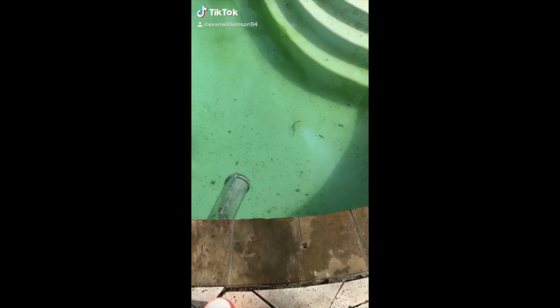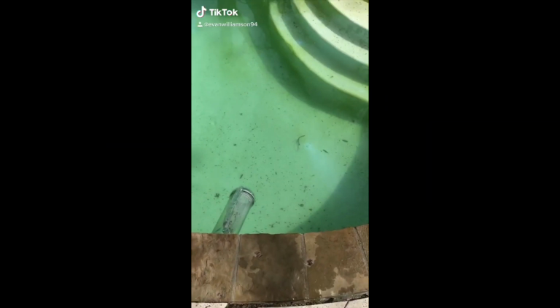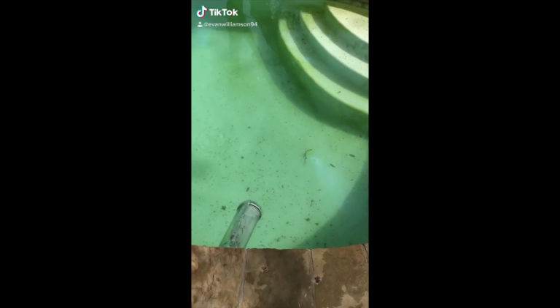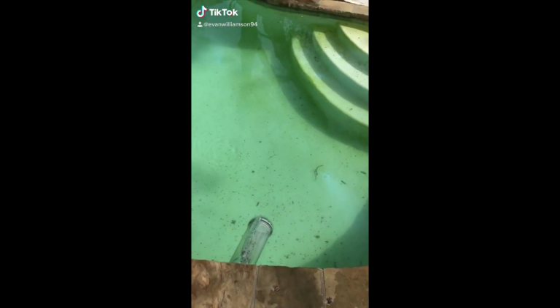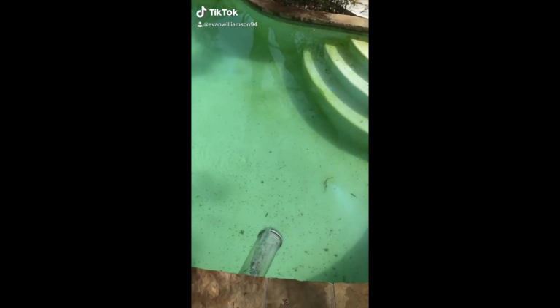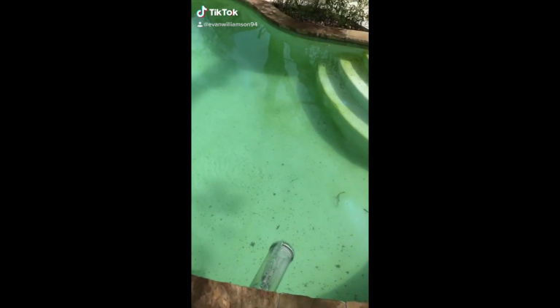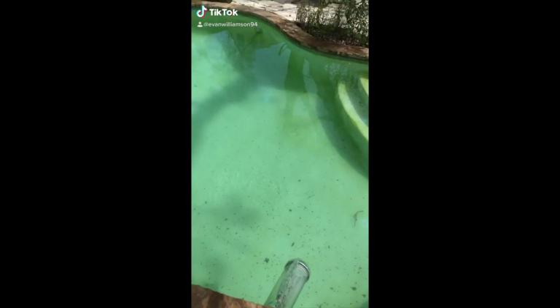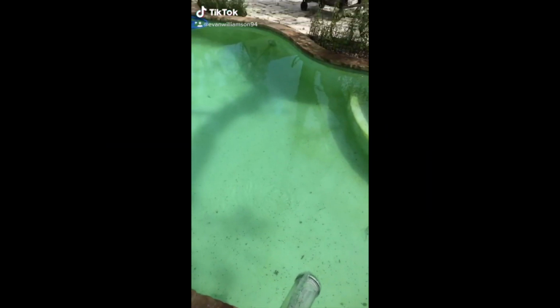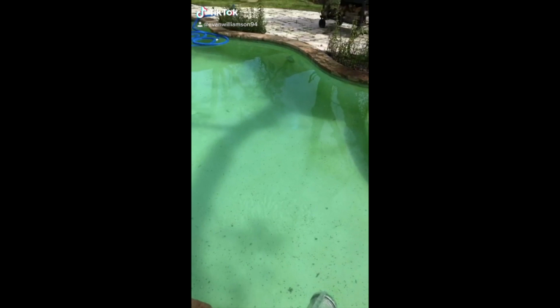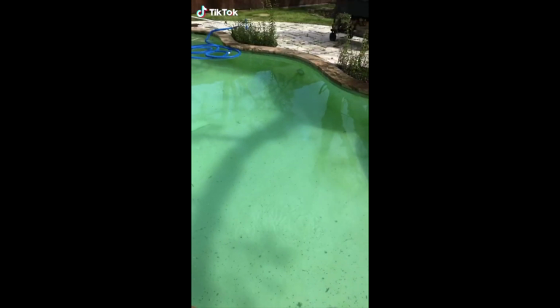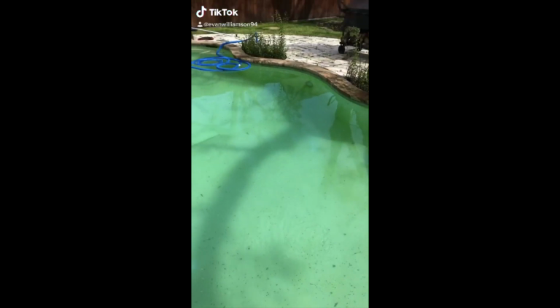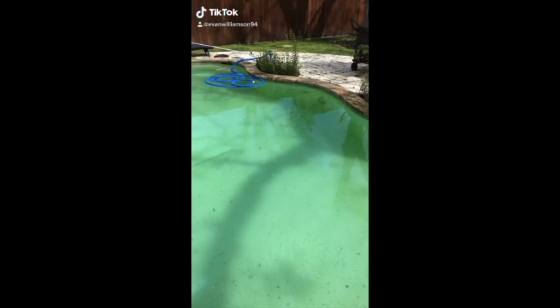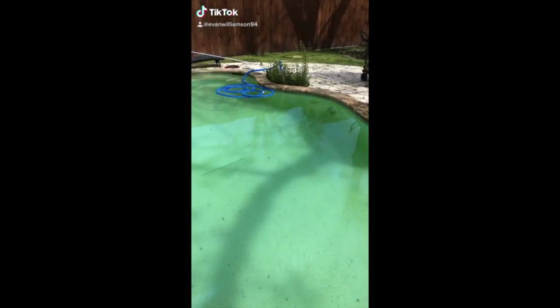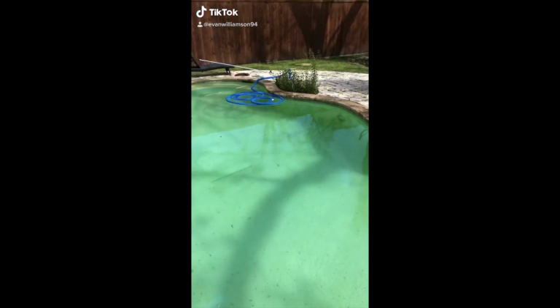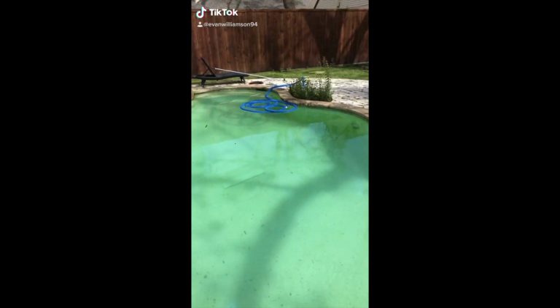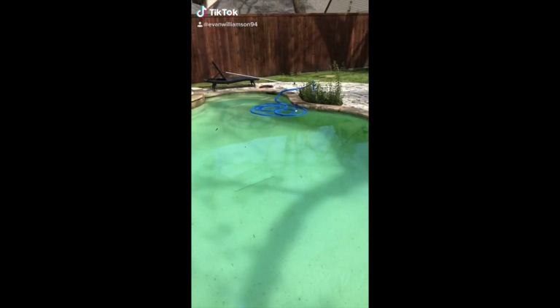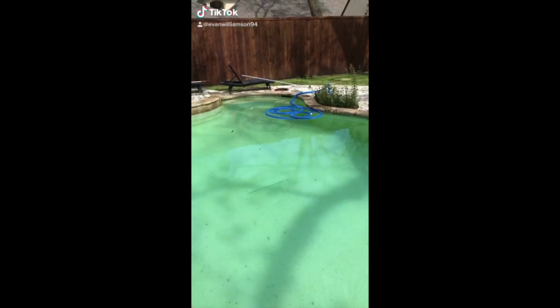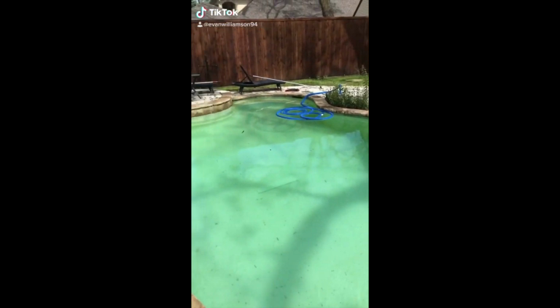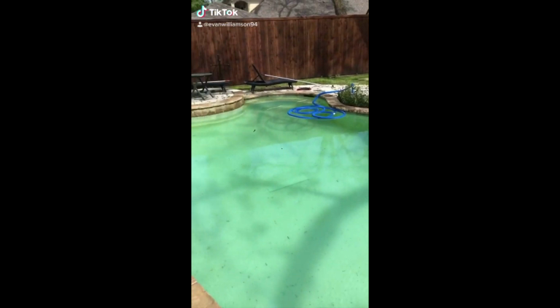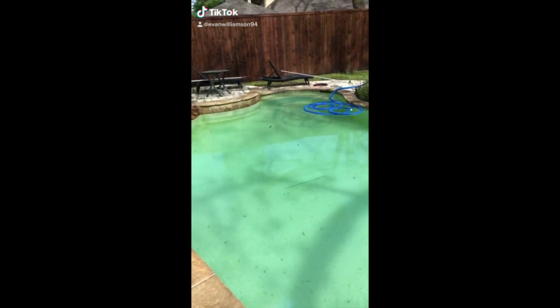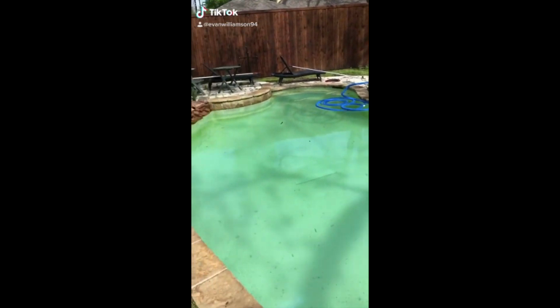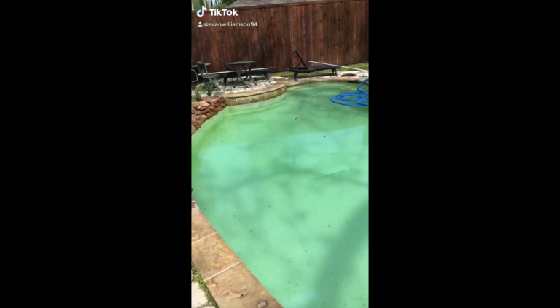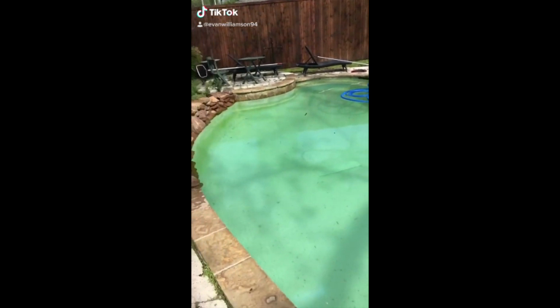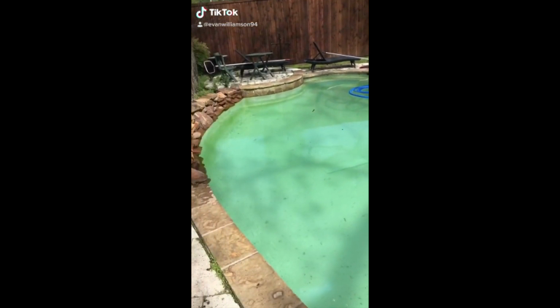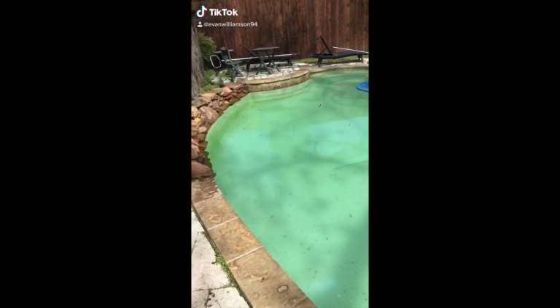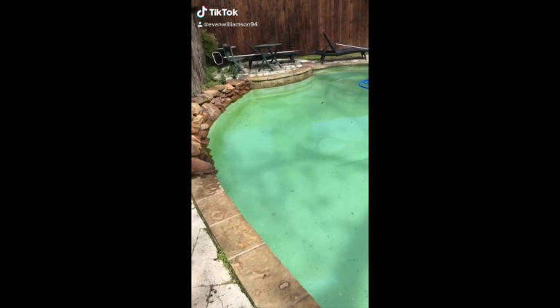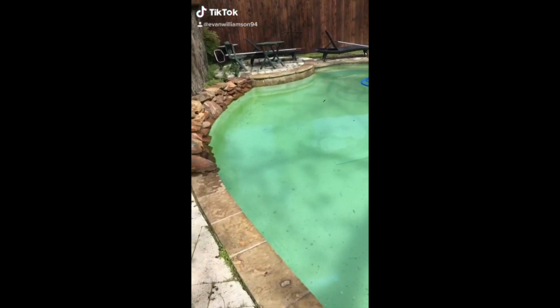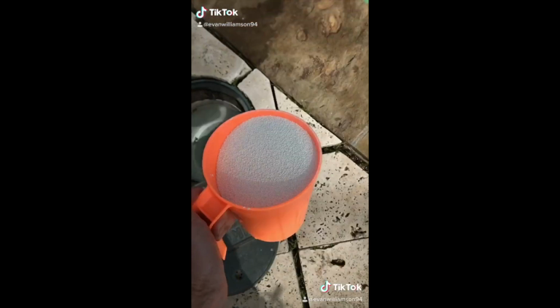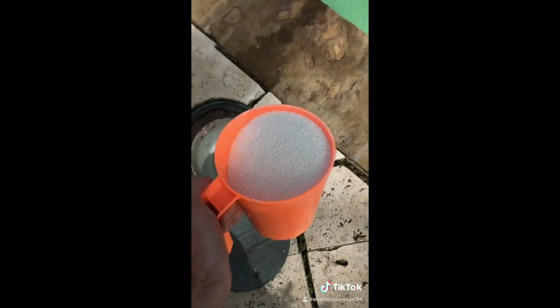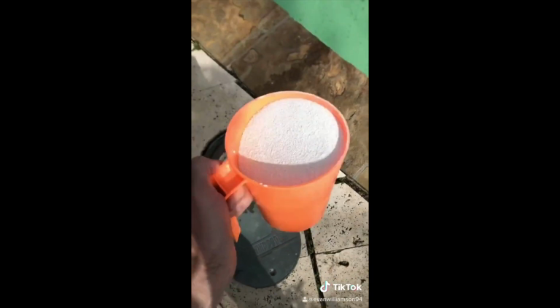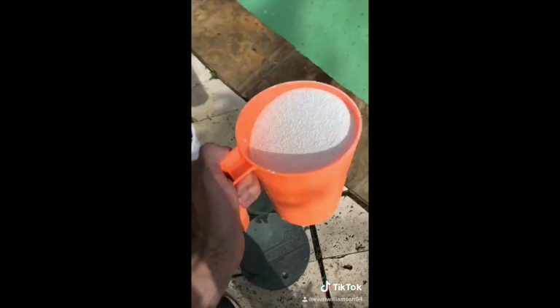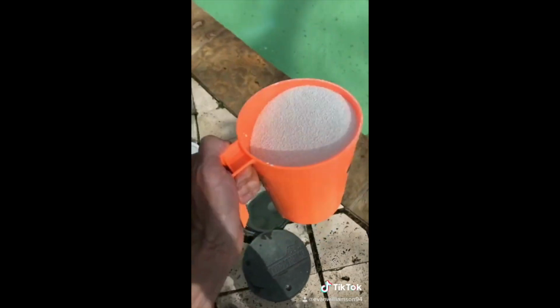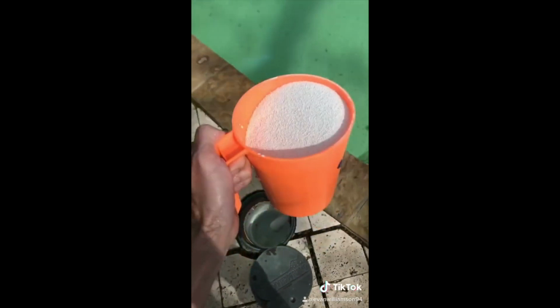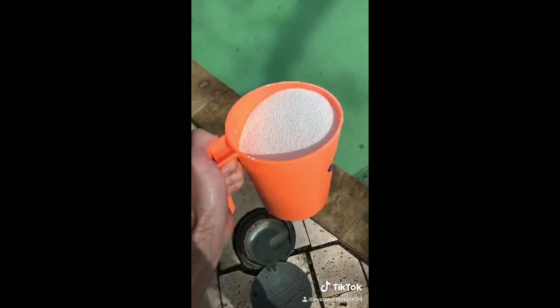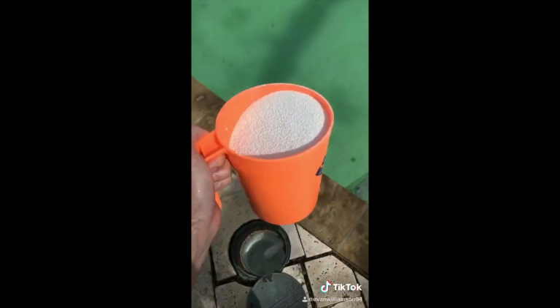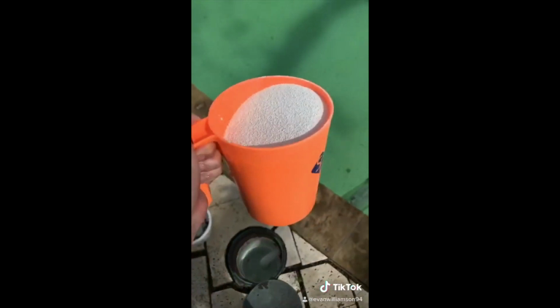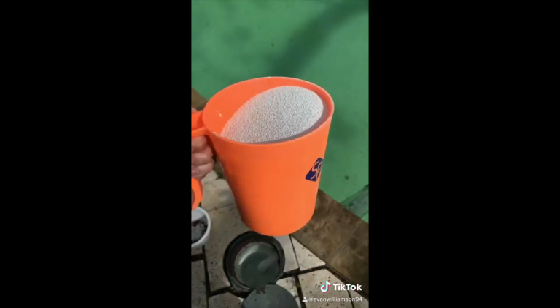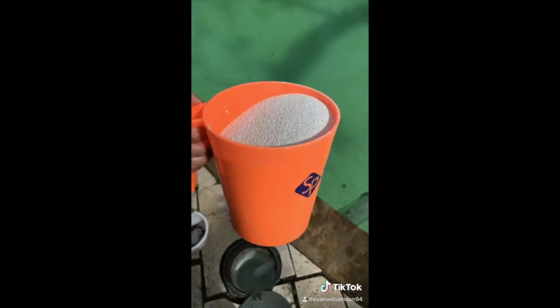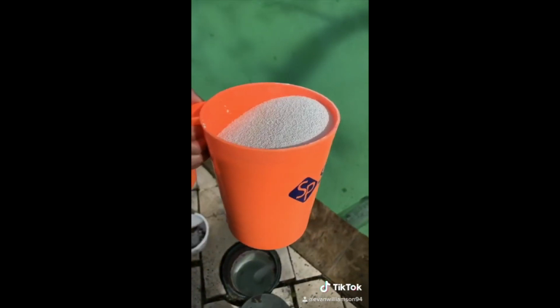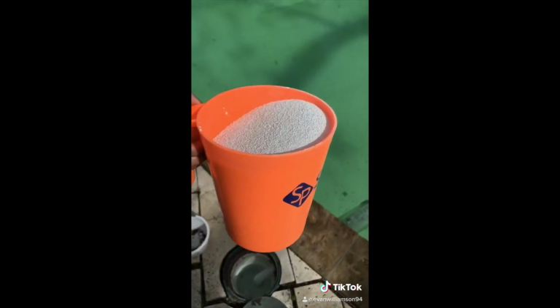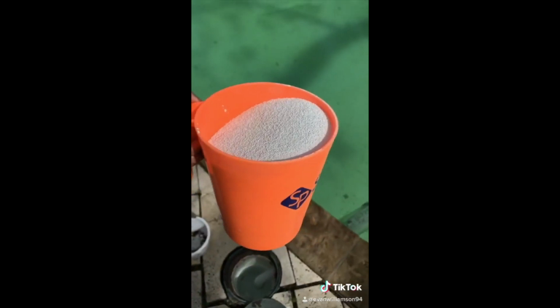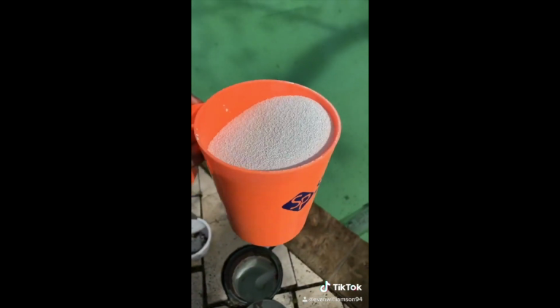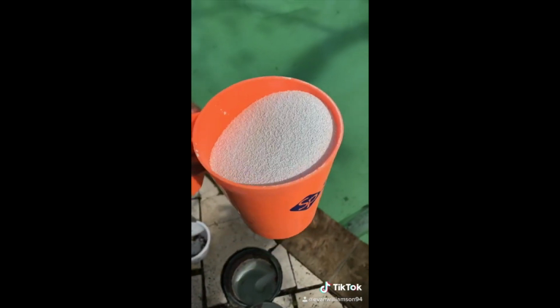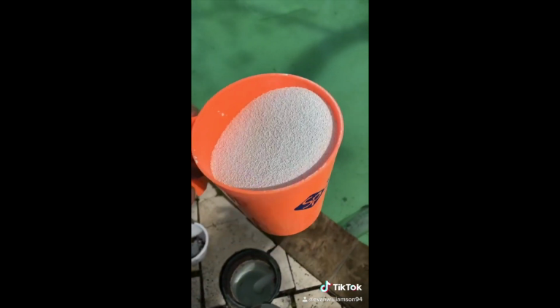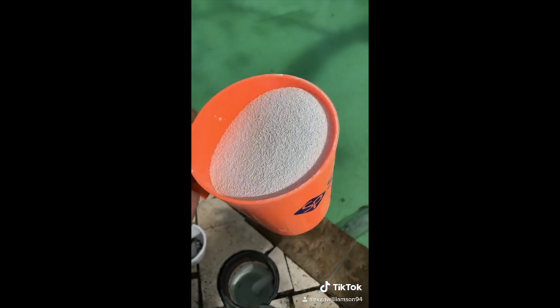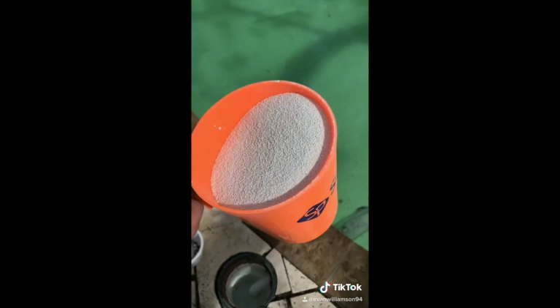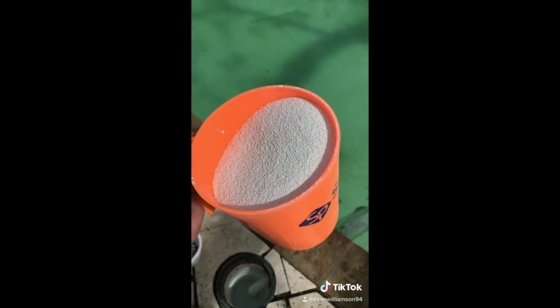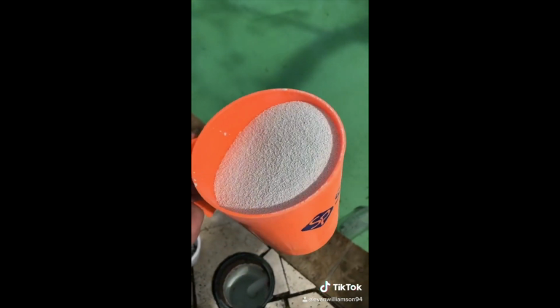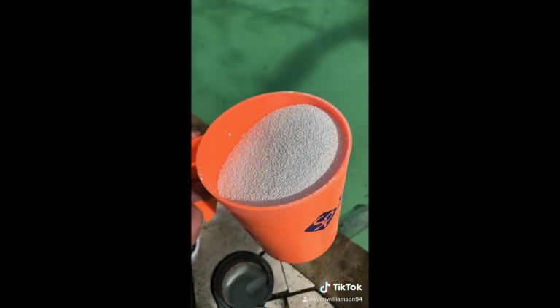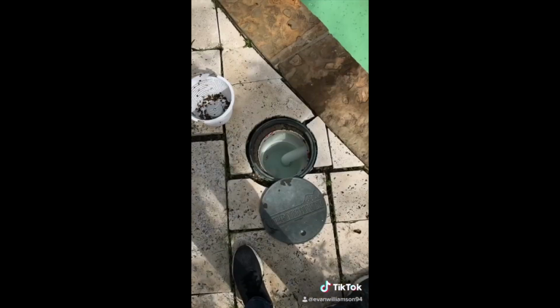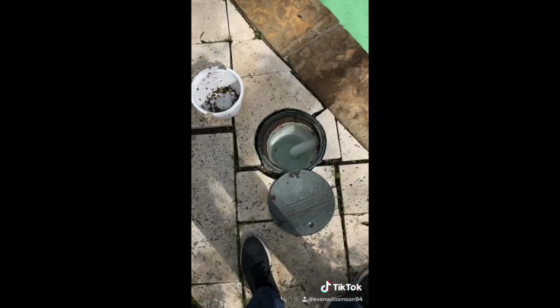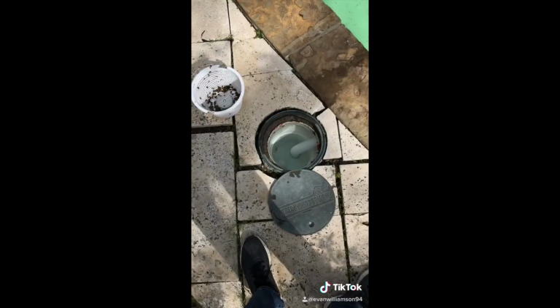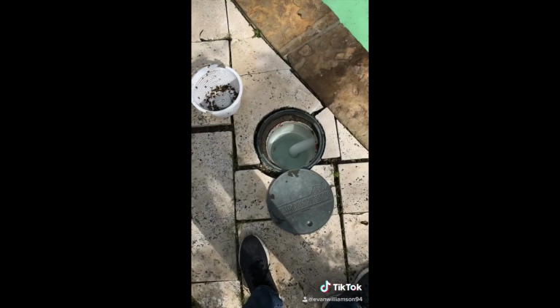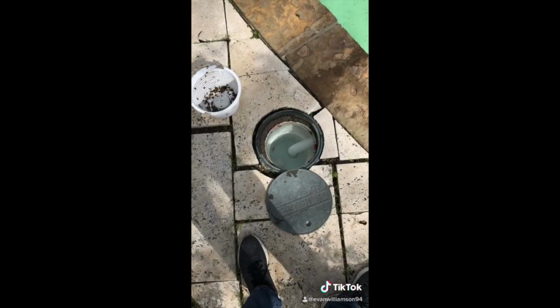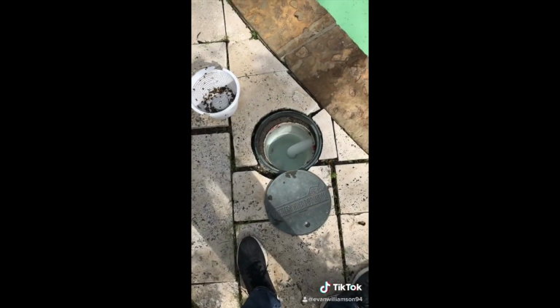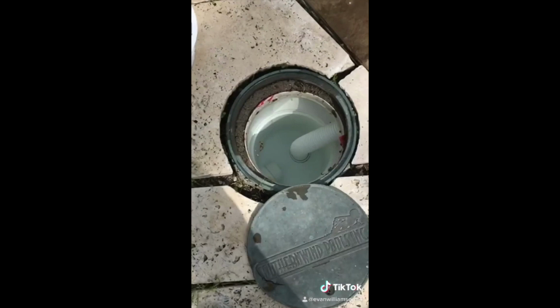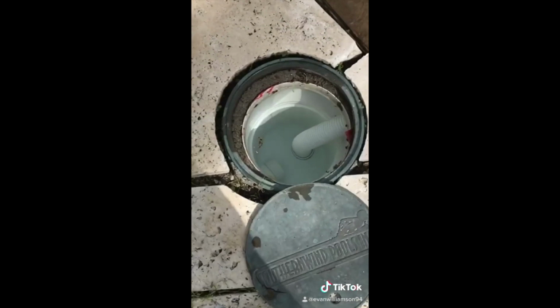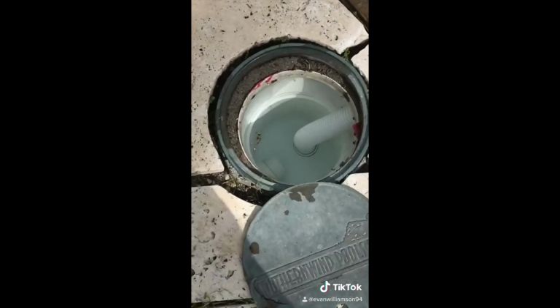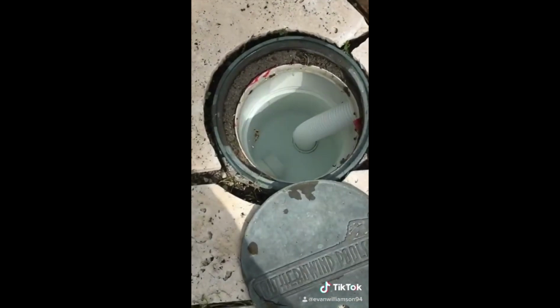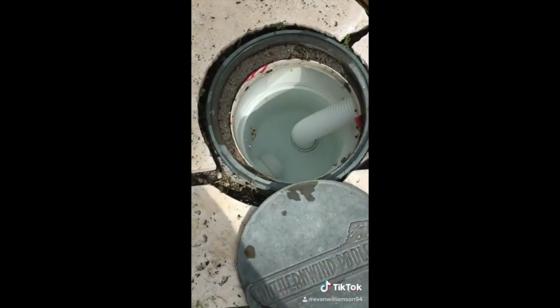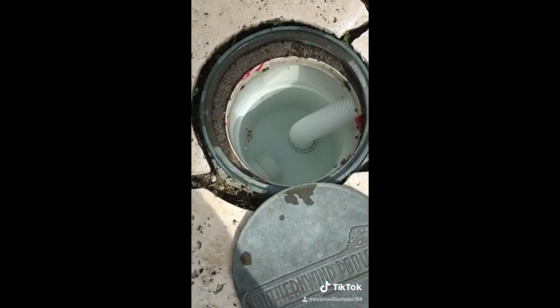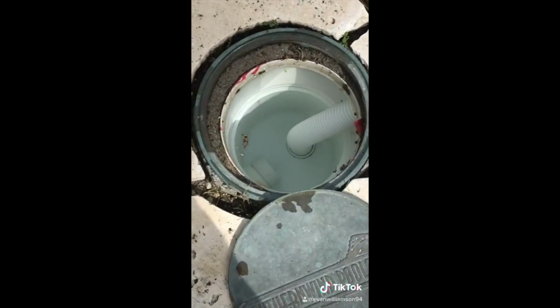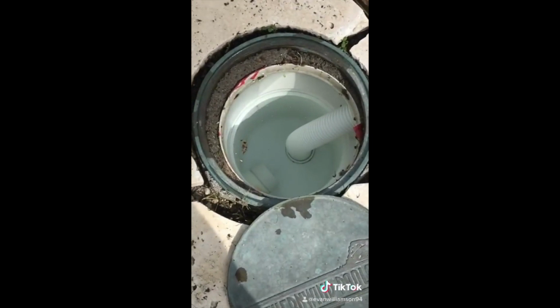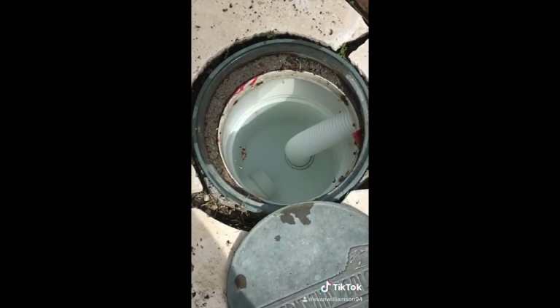All right, so we've got an algae problem right here. This is three pounds of chlorine. I'm going to put it into this.